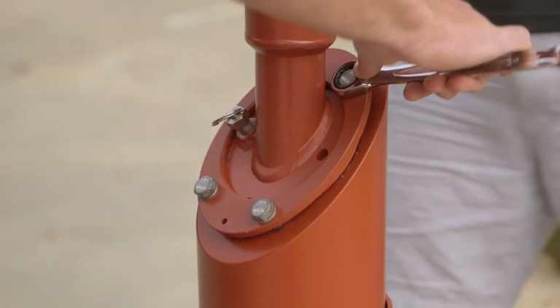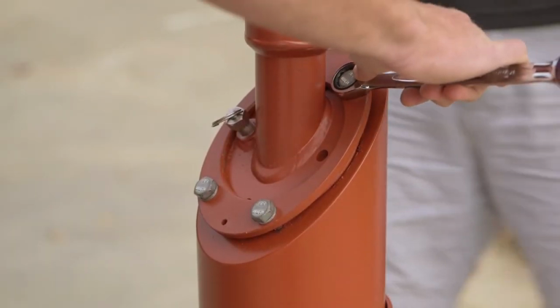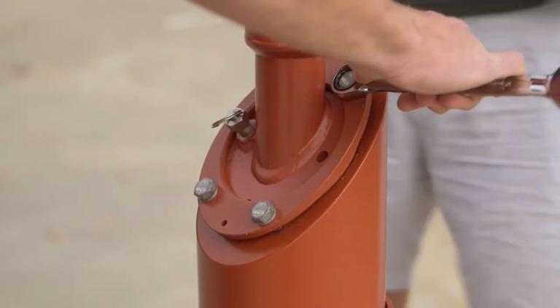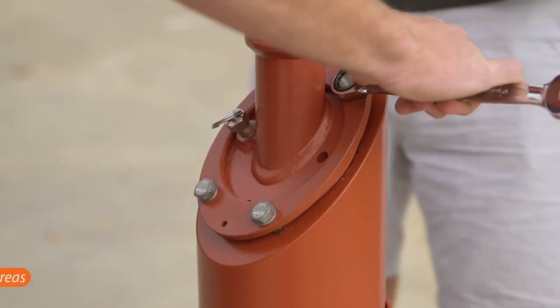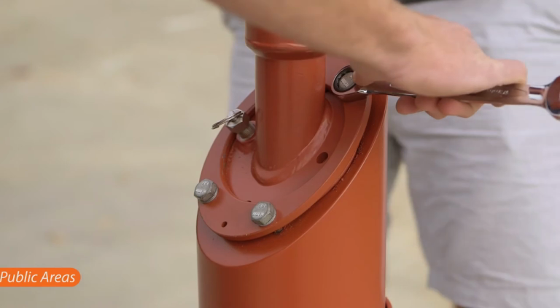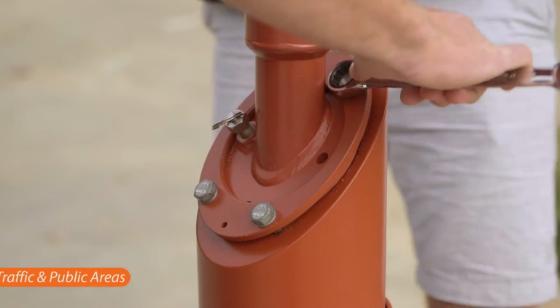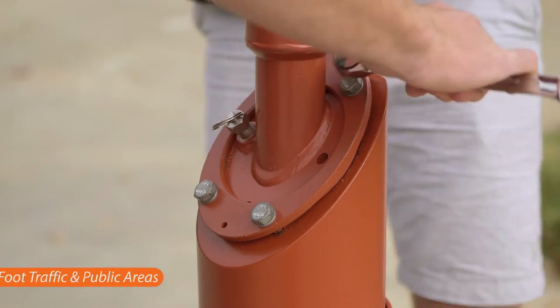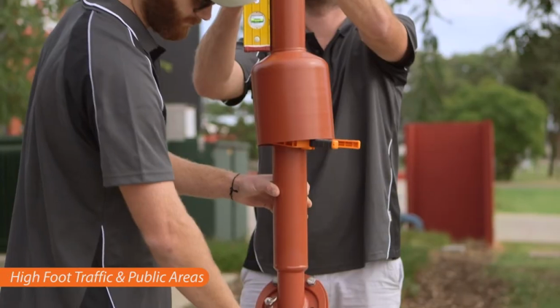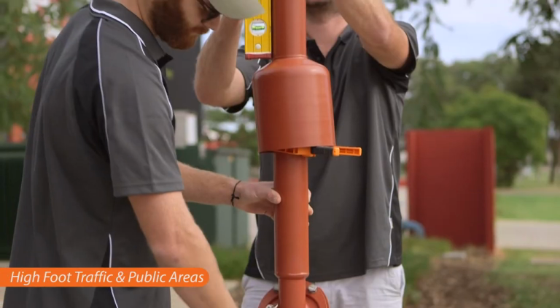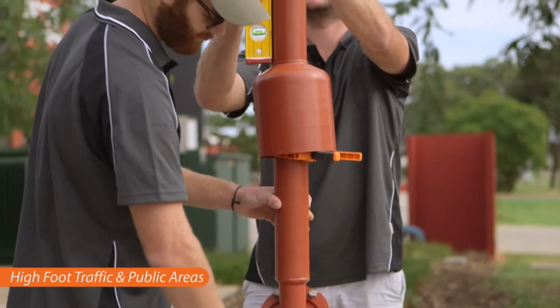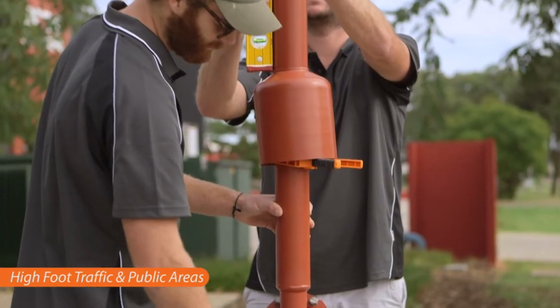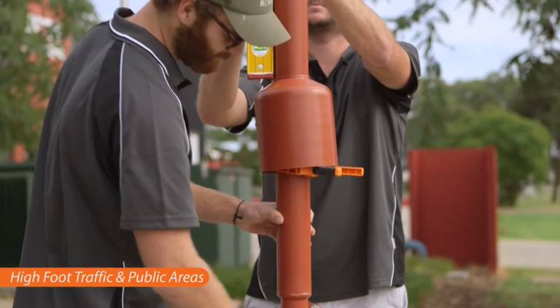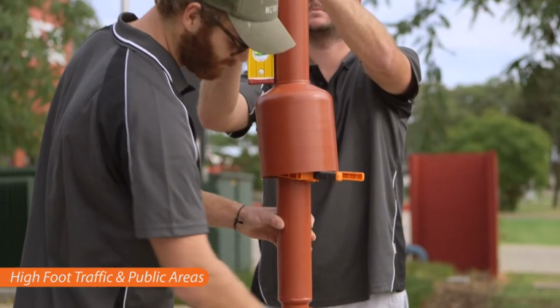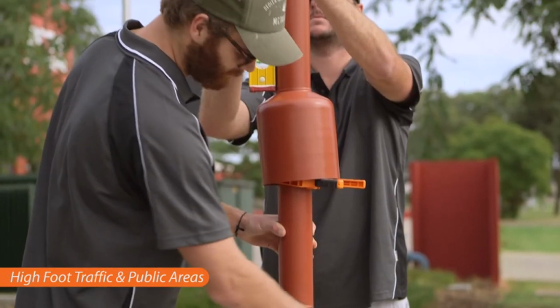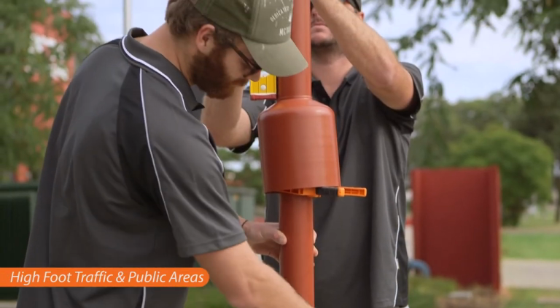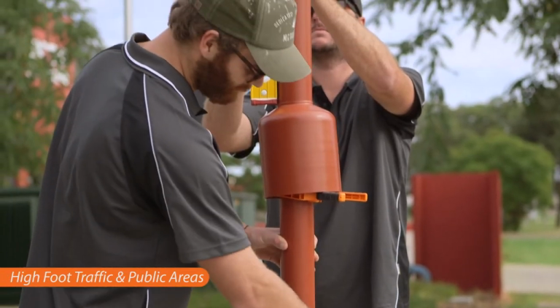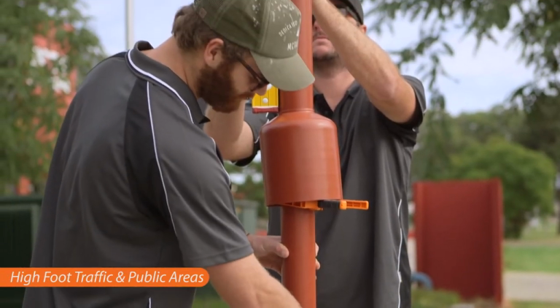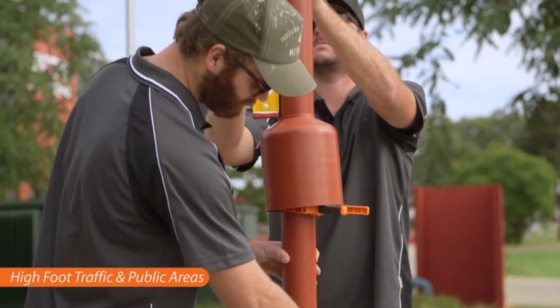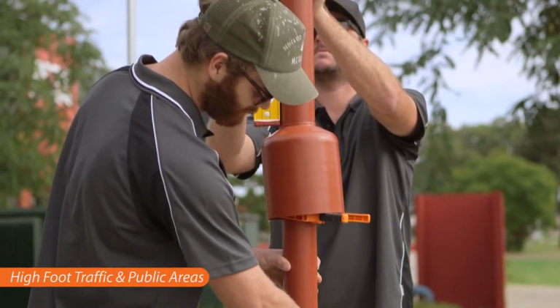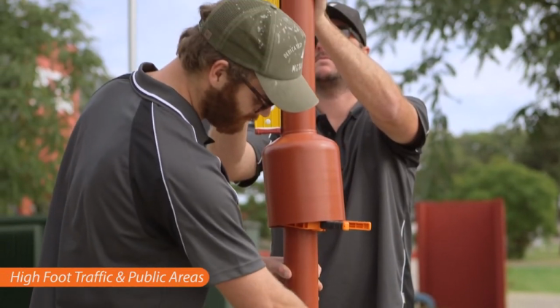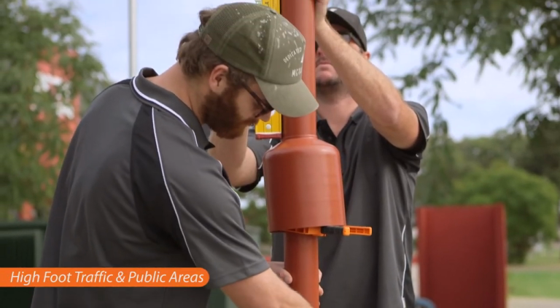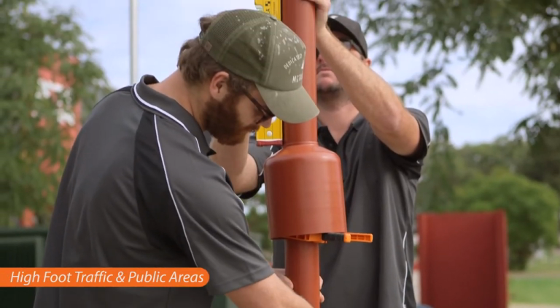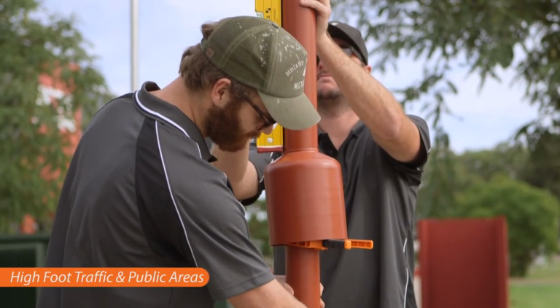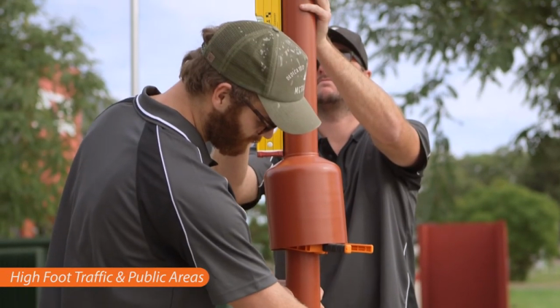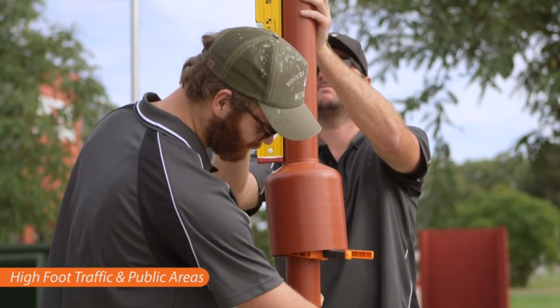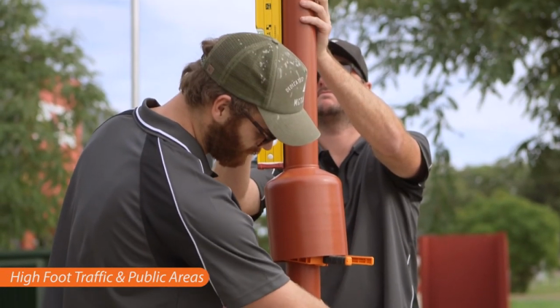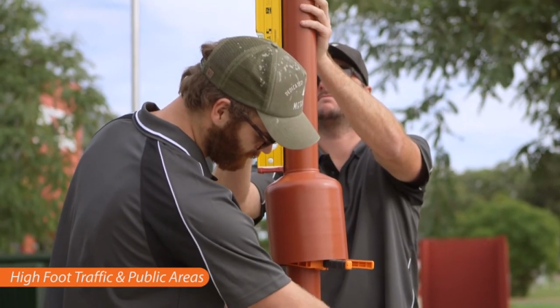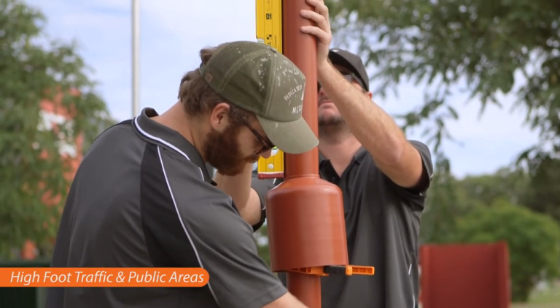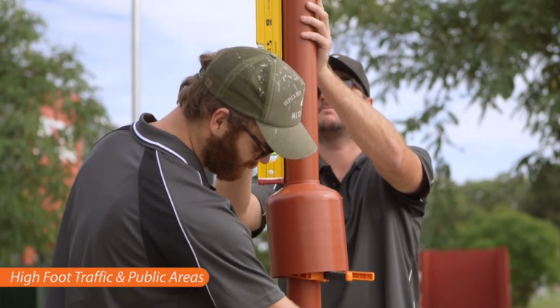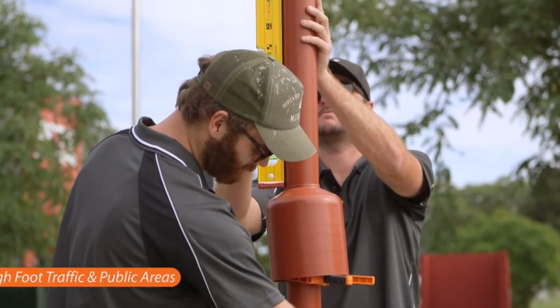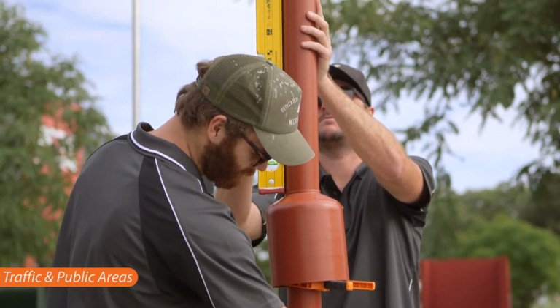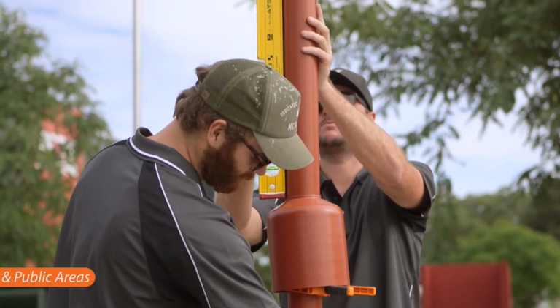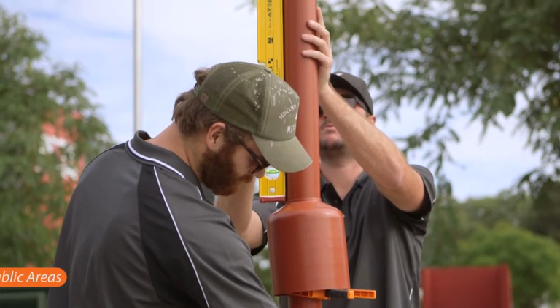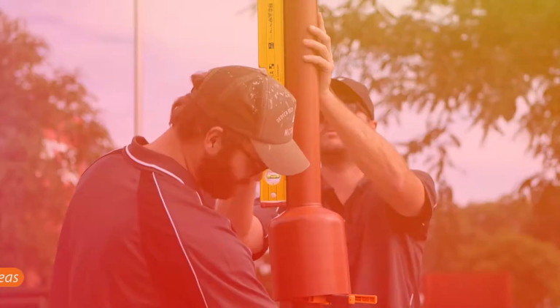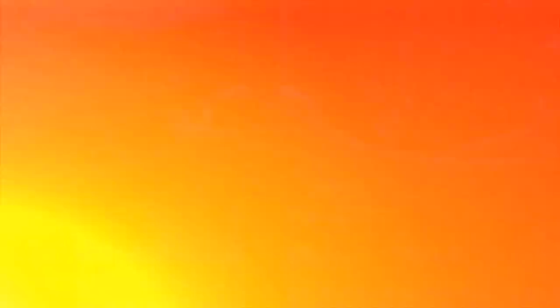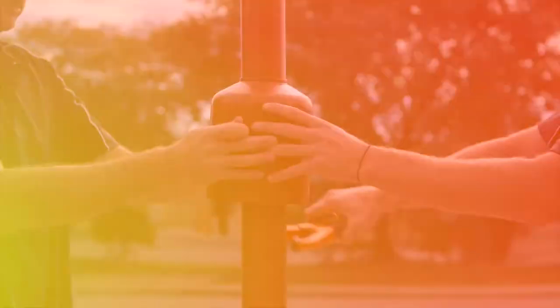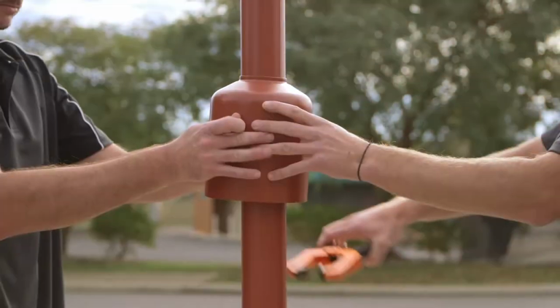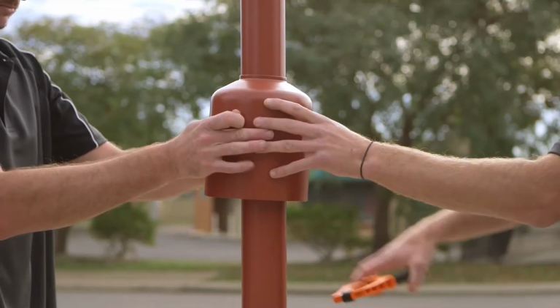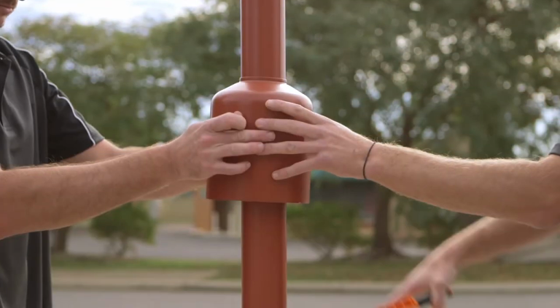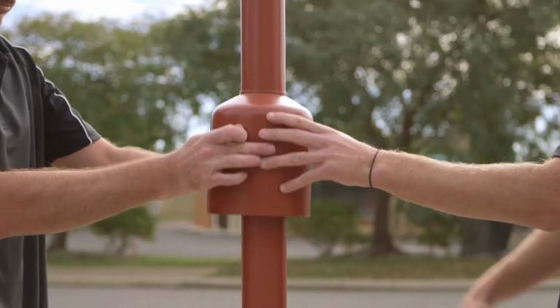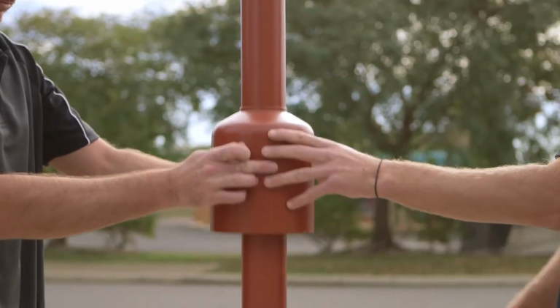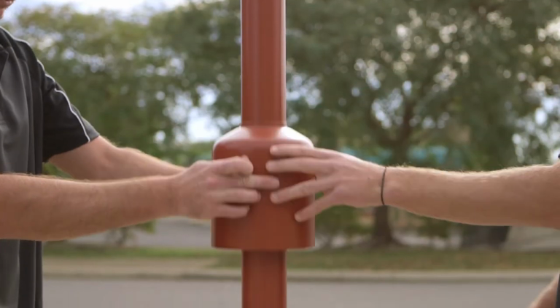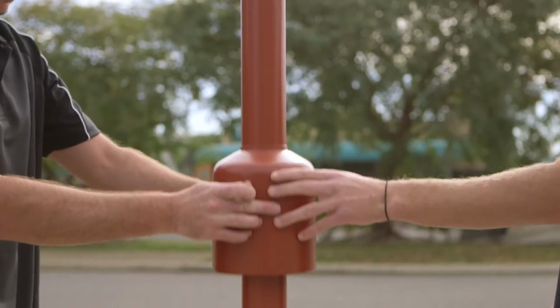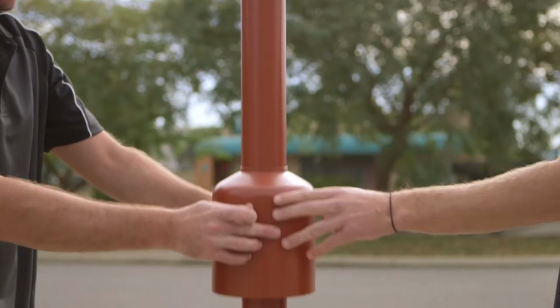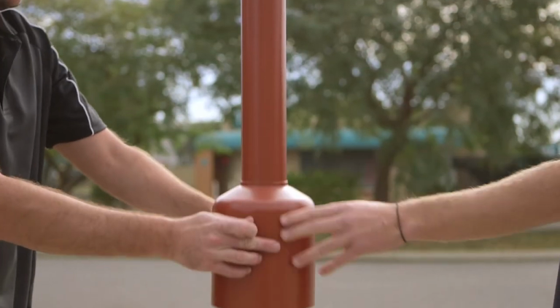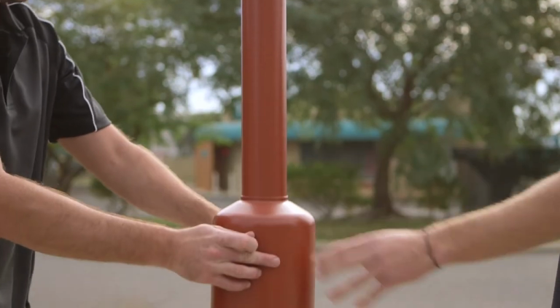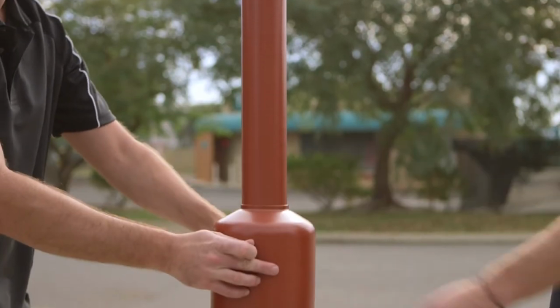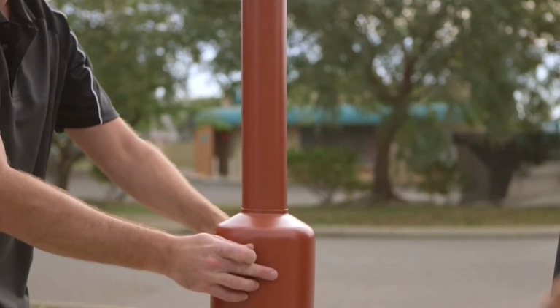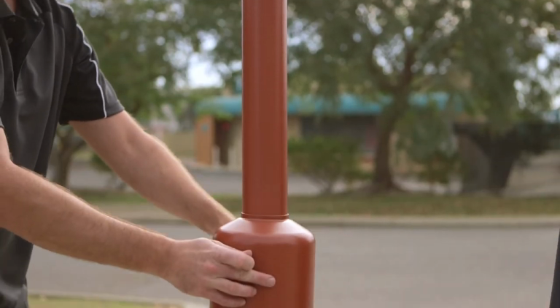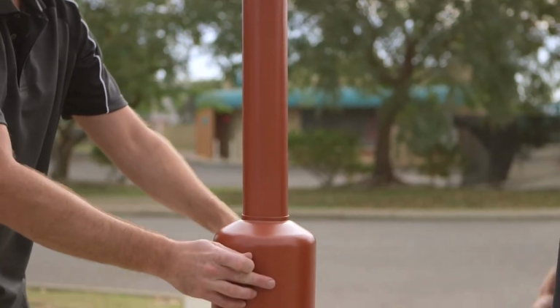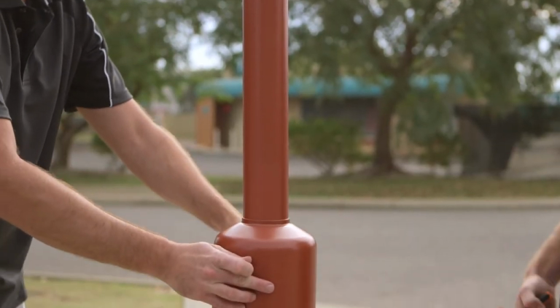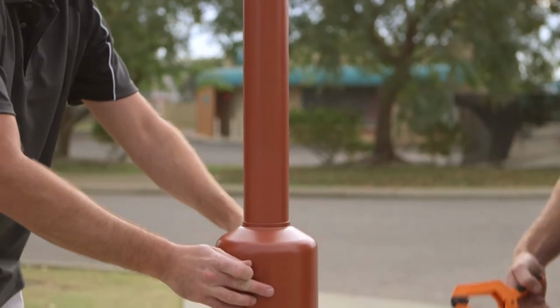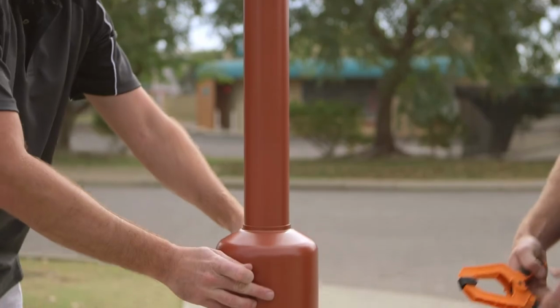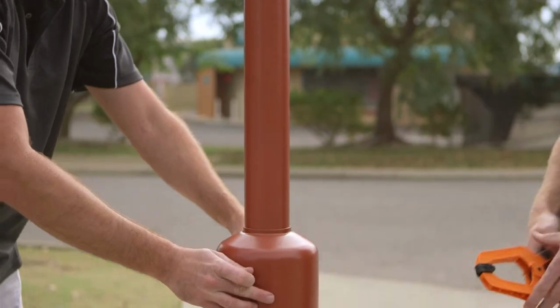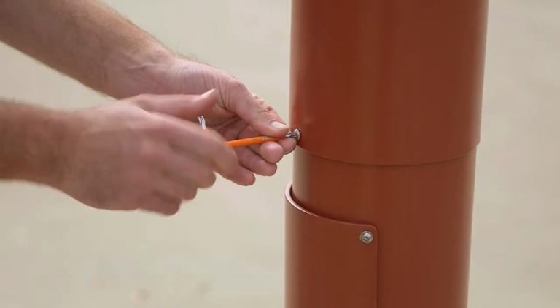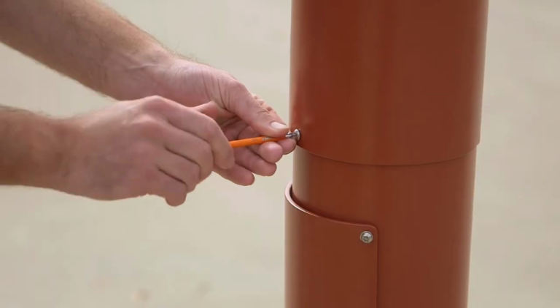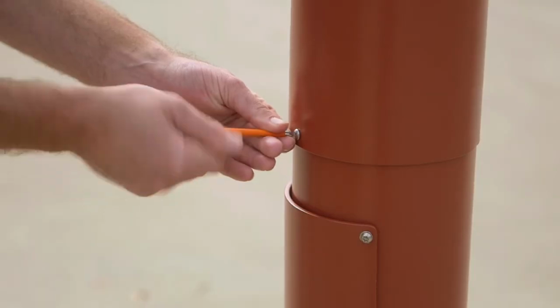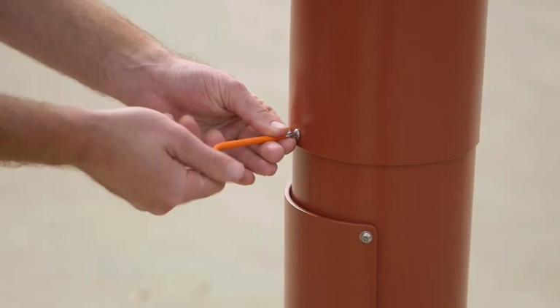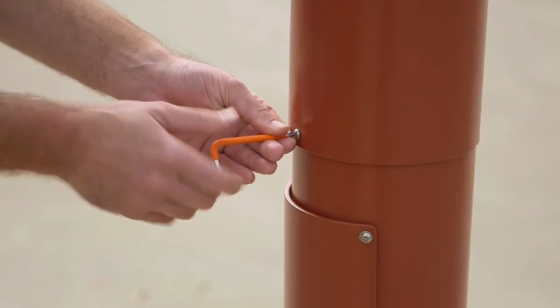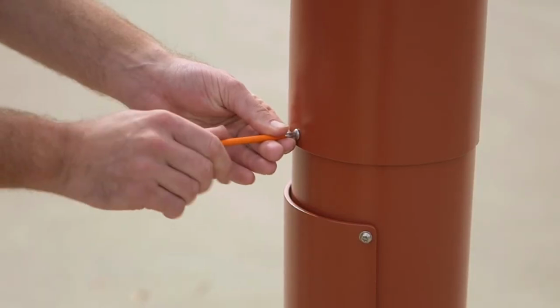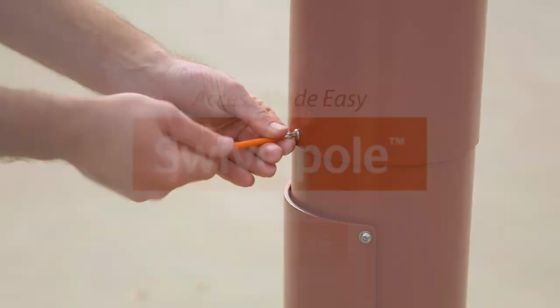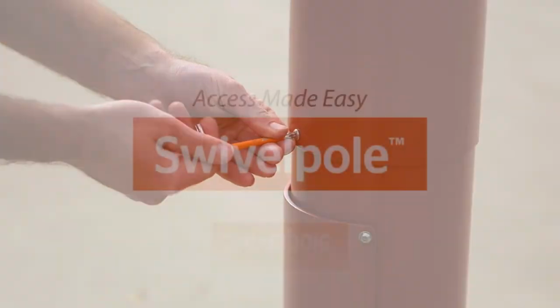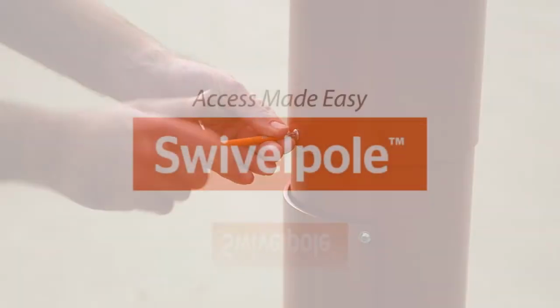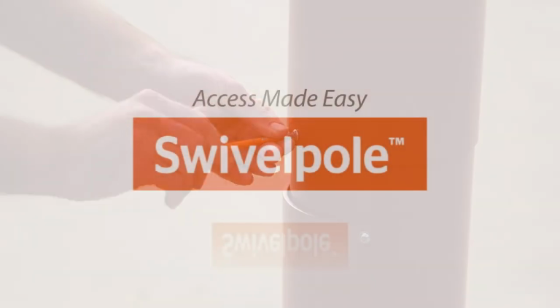Ideal for high foot traffic in public areas such as pathways, parks, gardens and civic spaces.